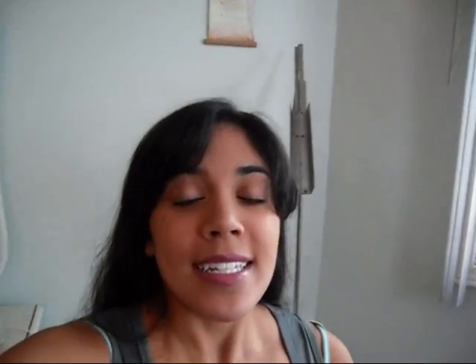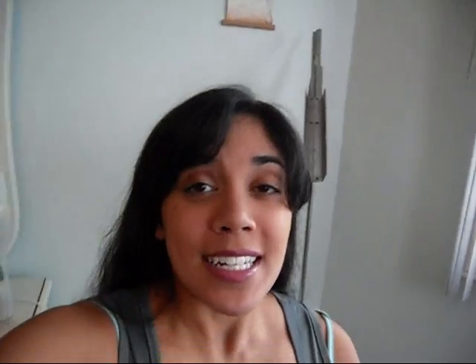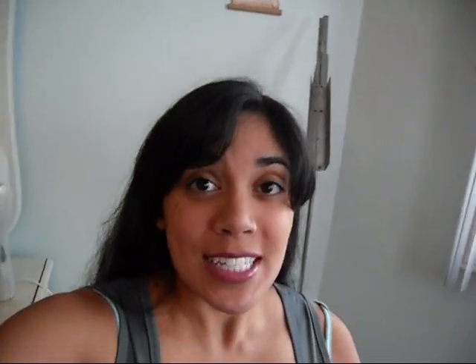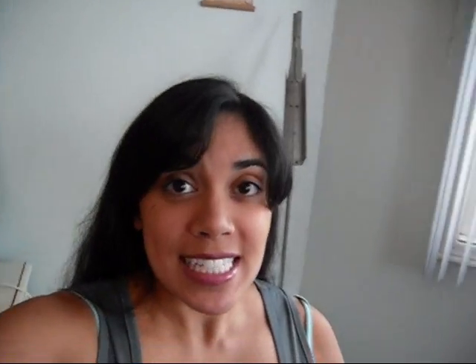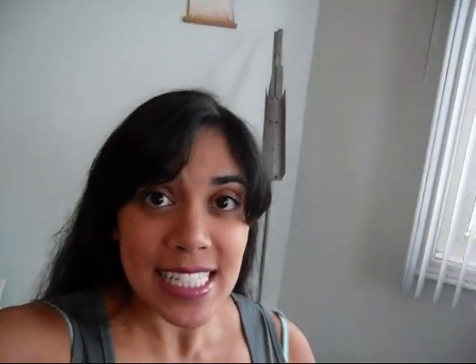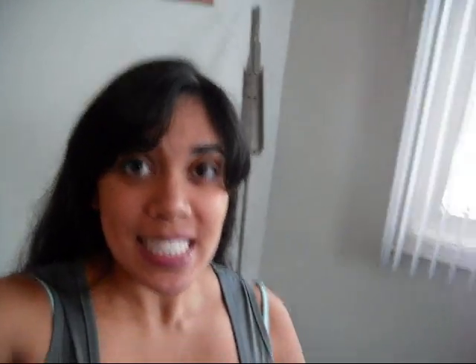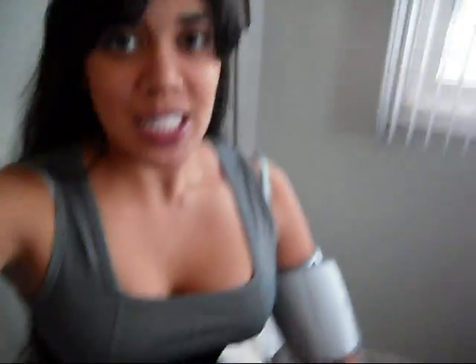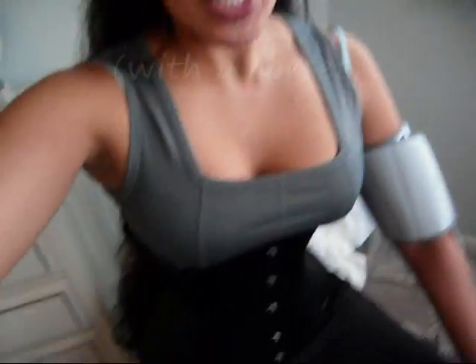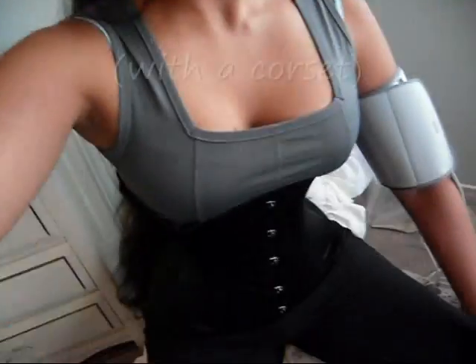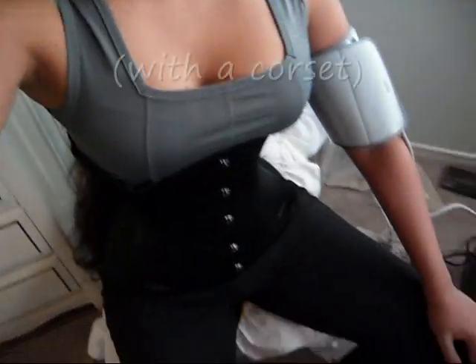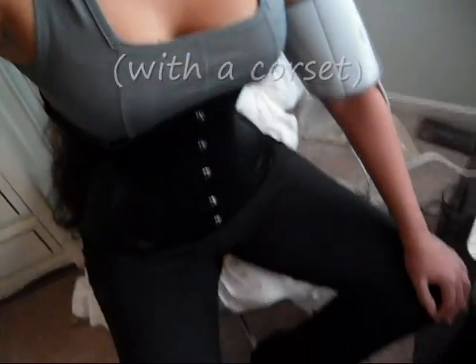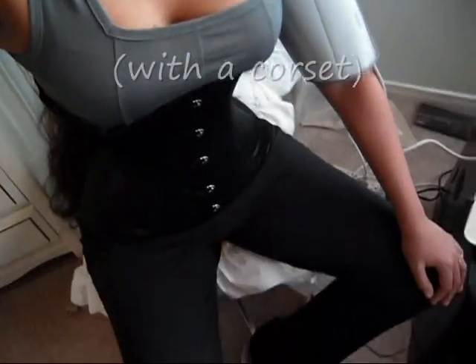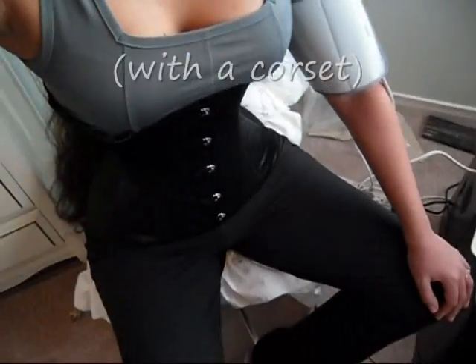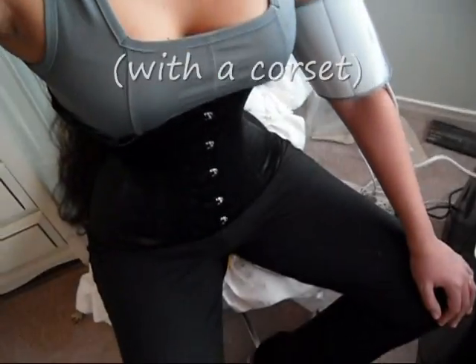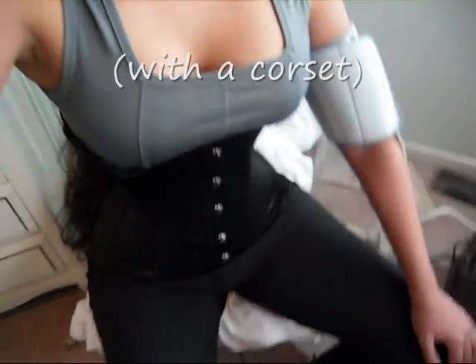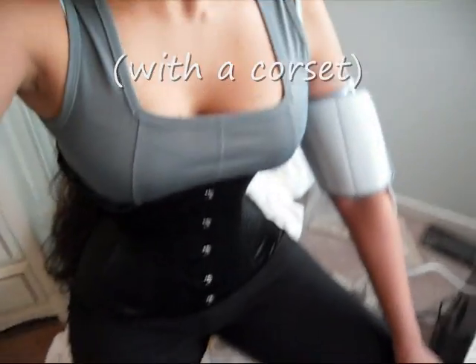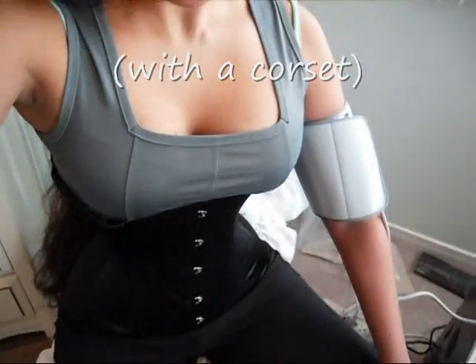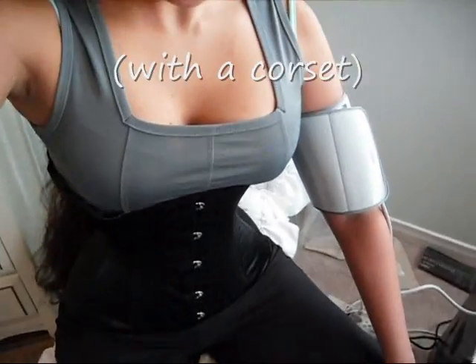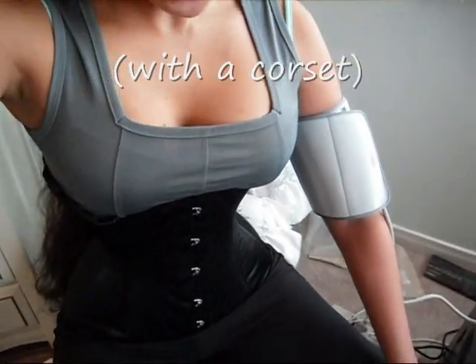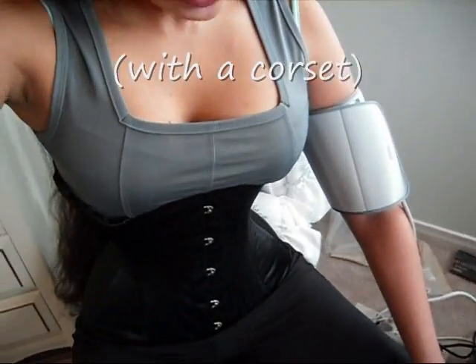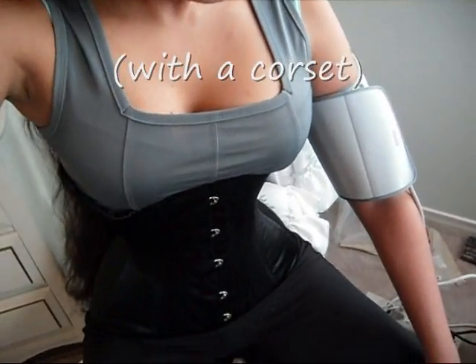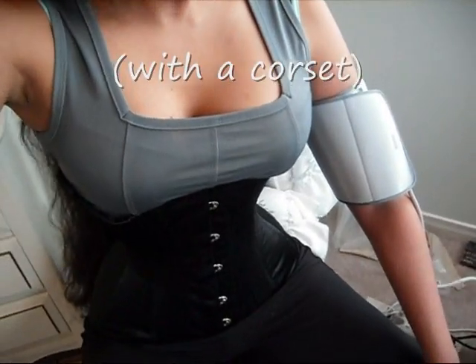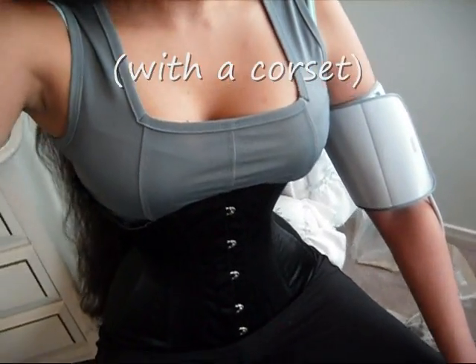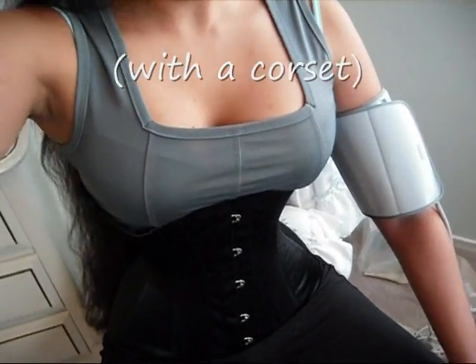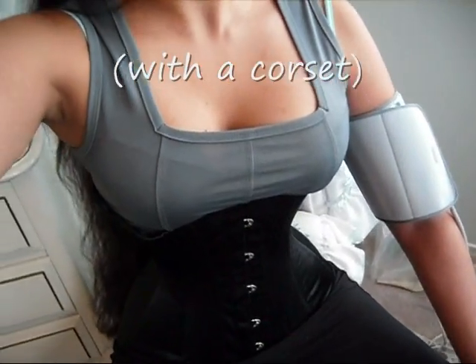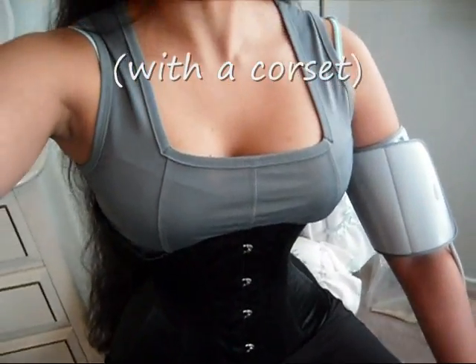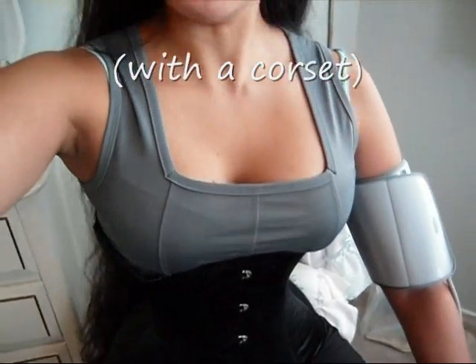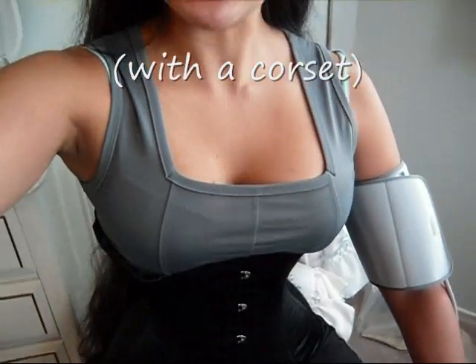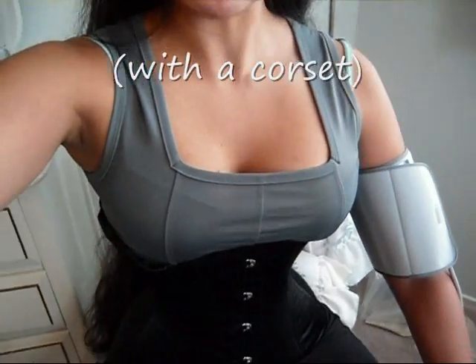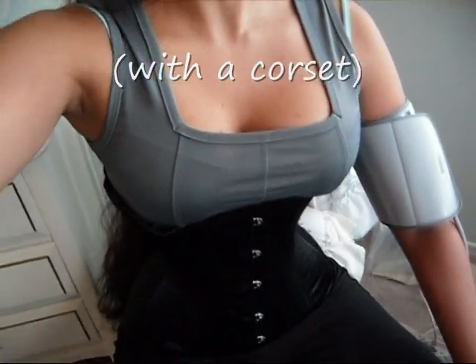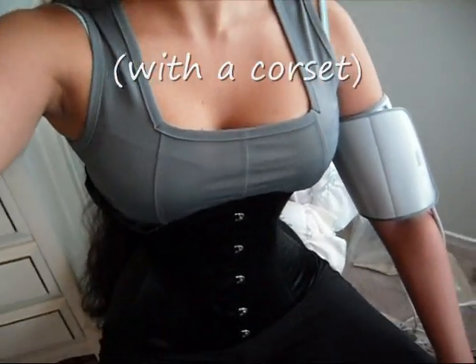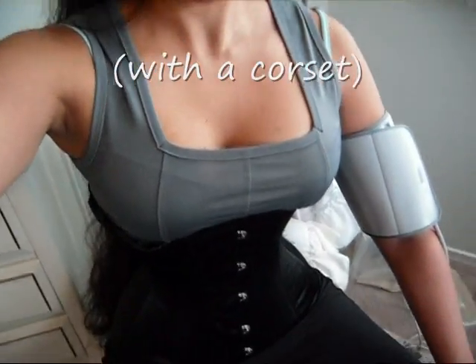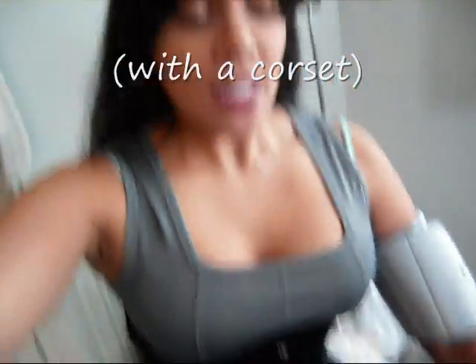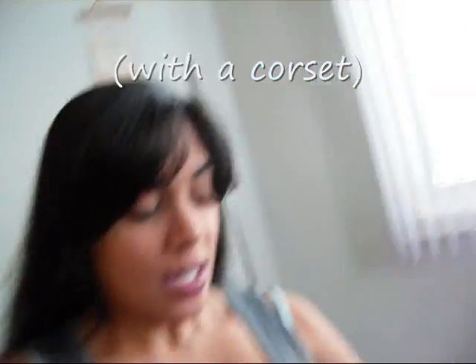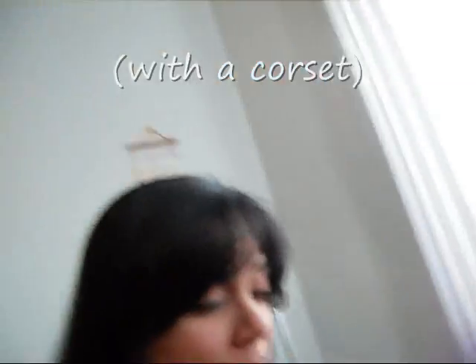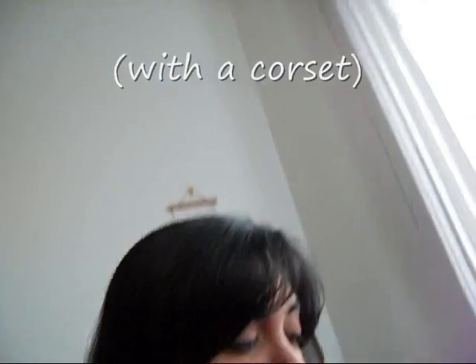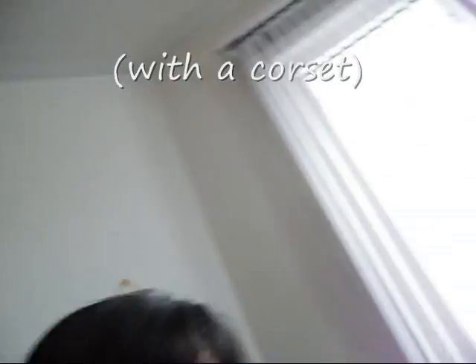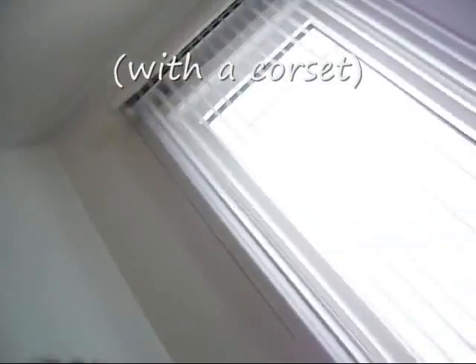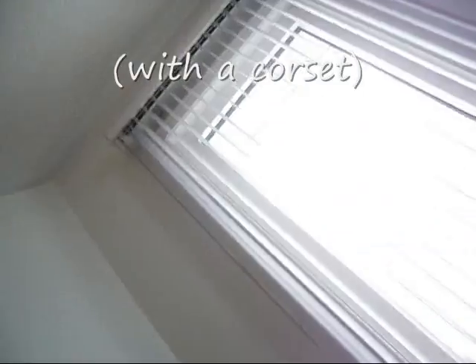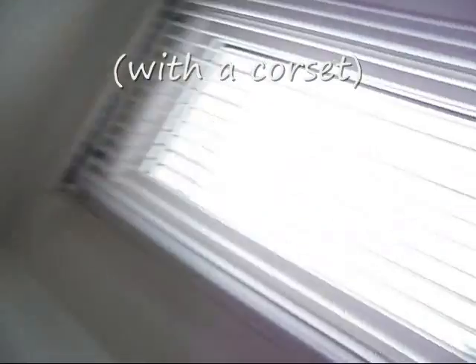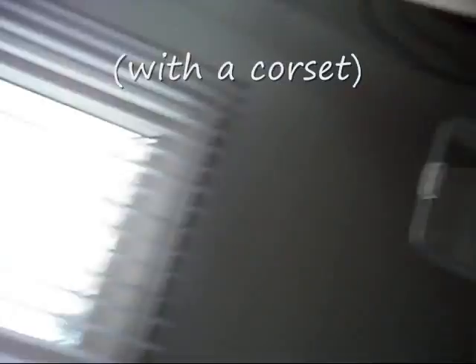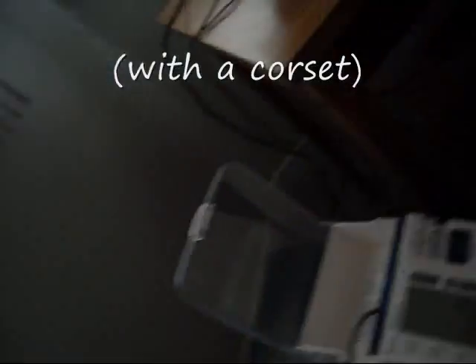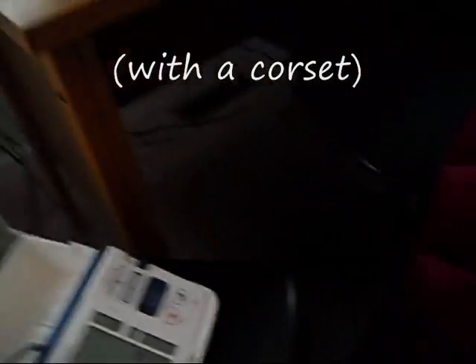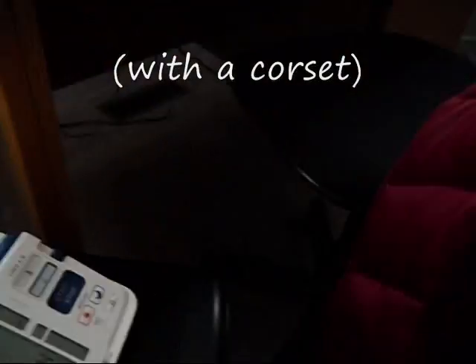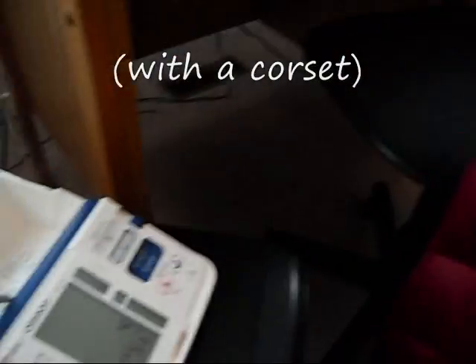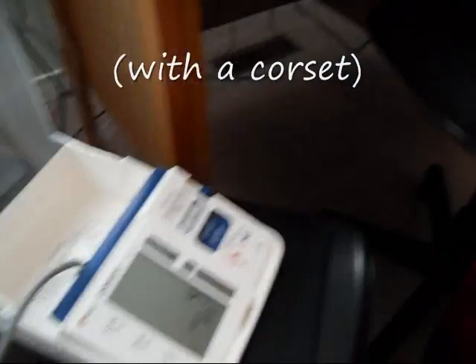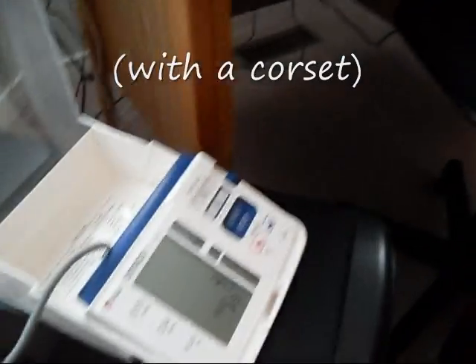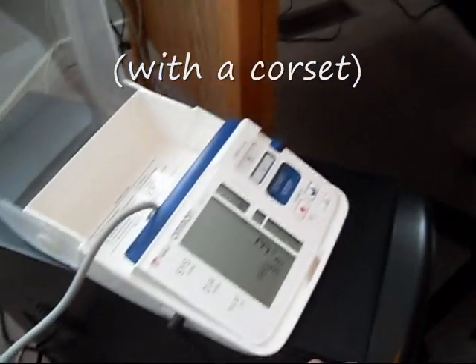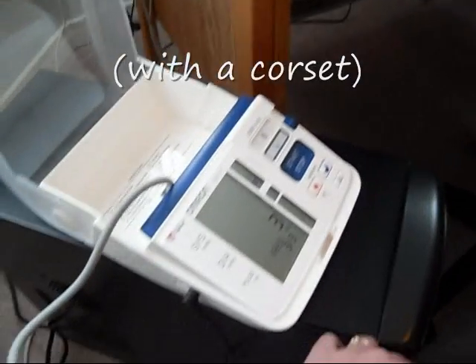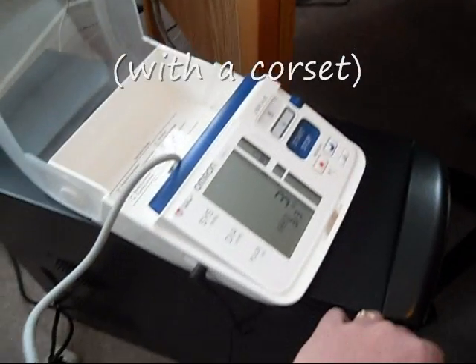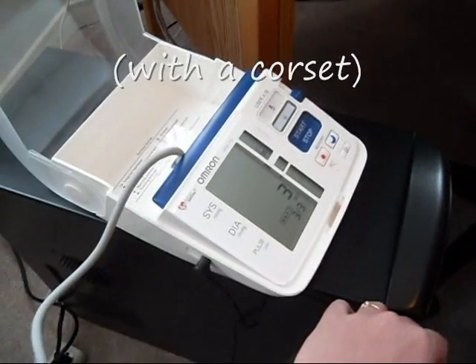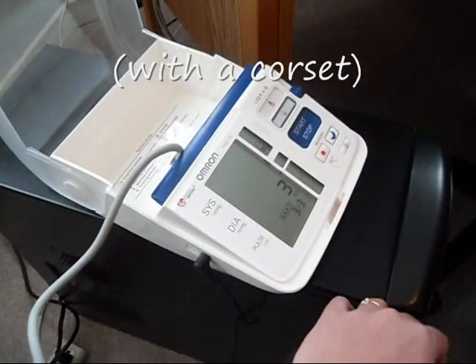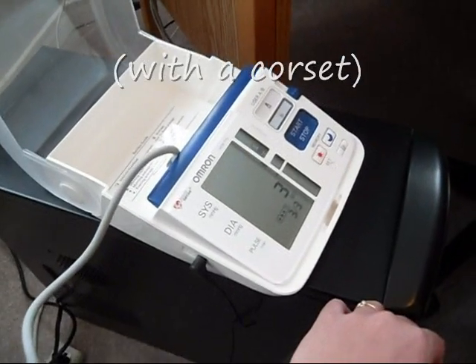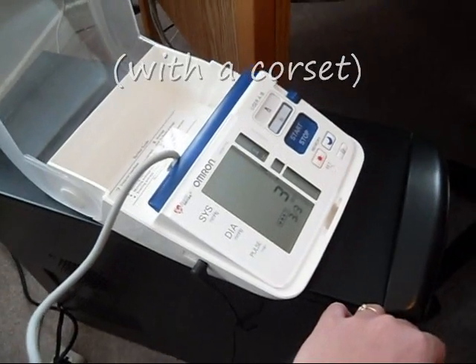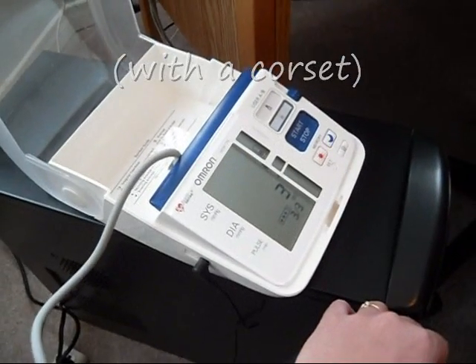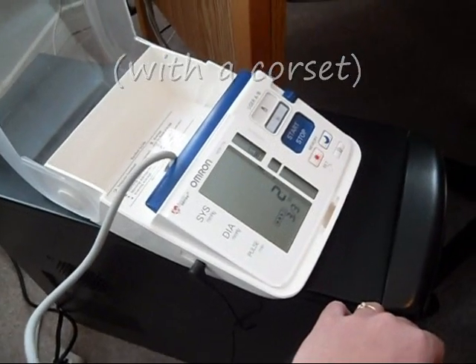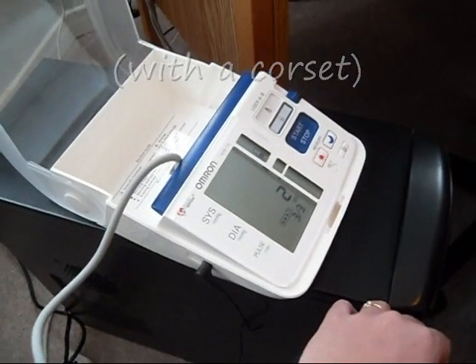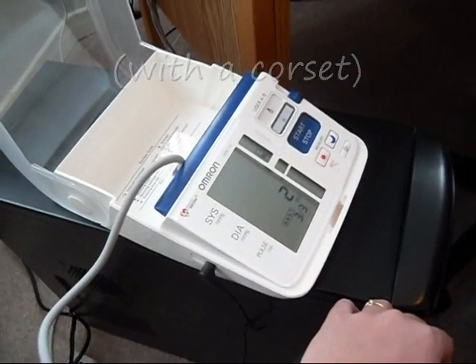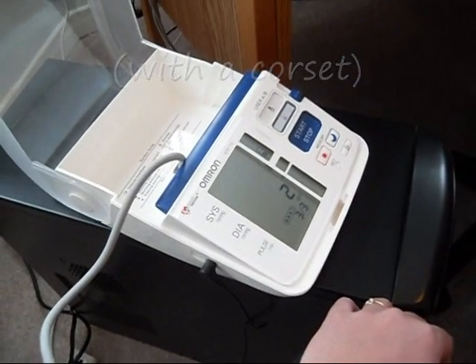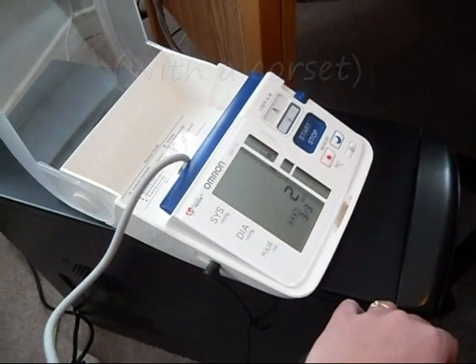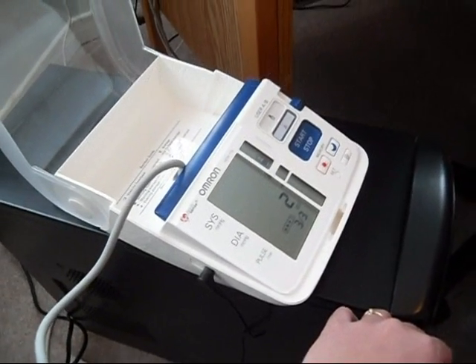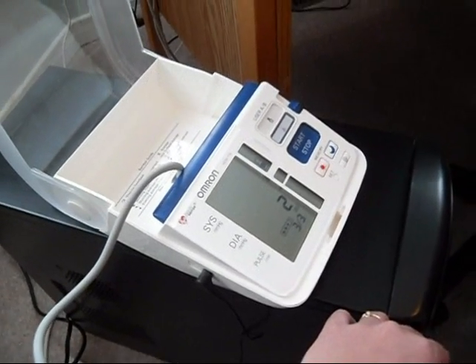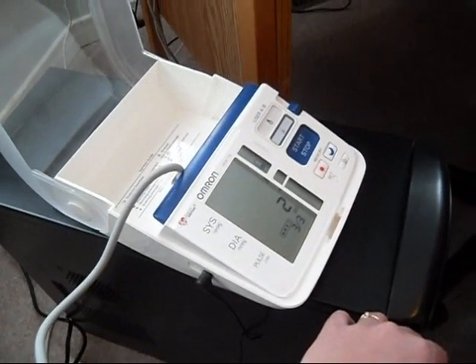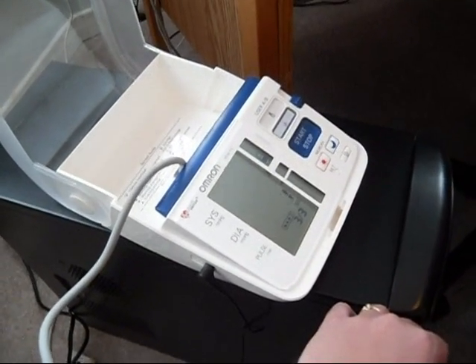Now you can see I am wearing one of my corsets, not too tightly, but now we're doing the third of three once again.